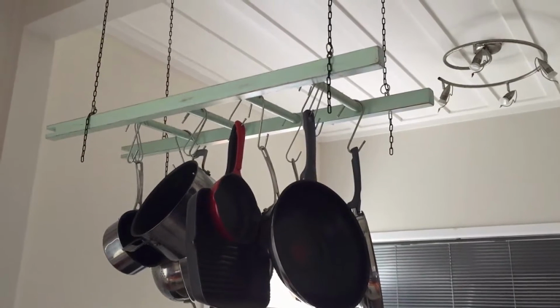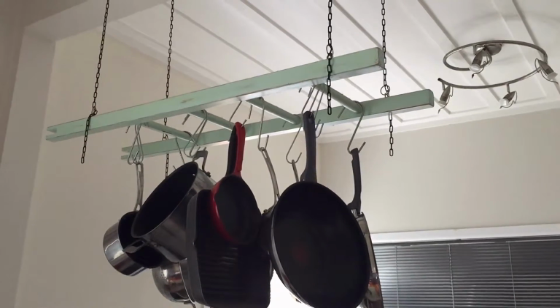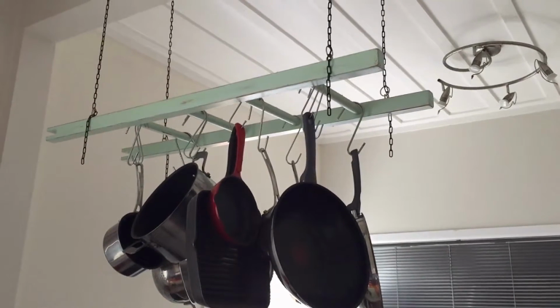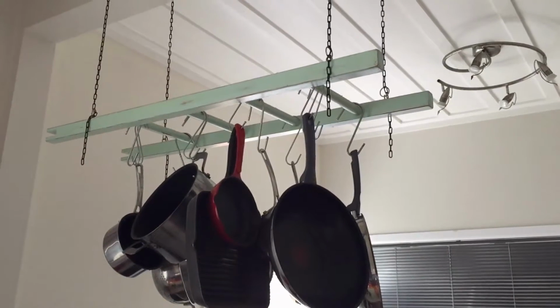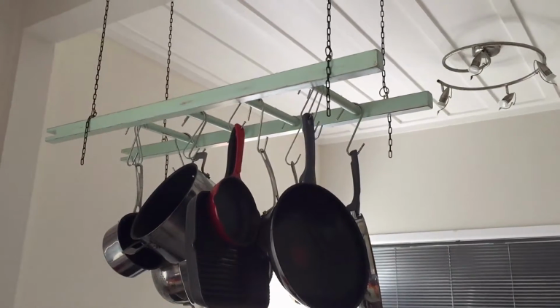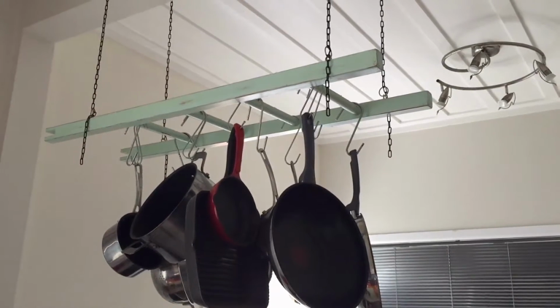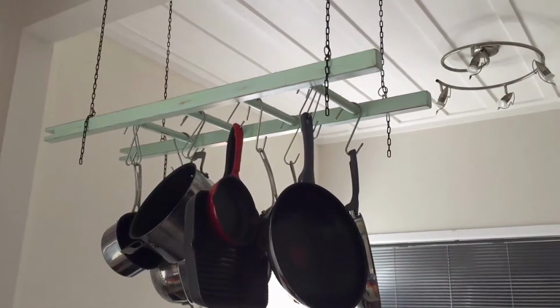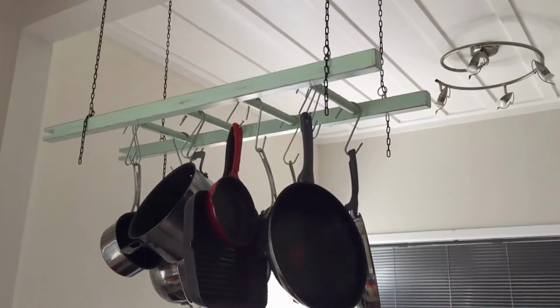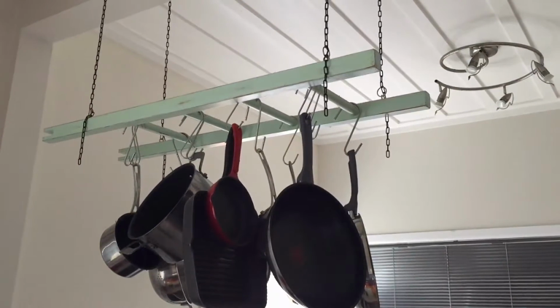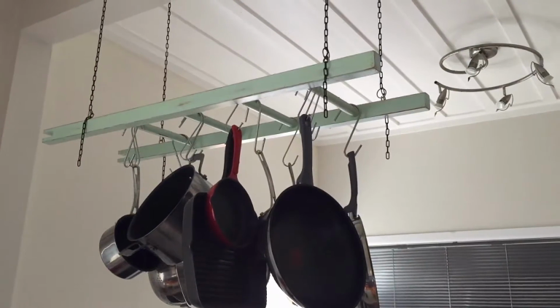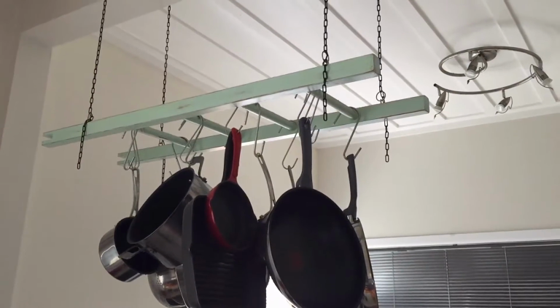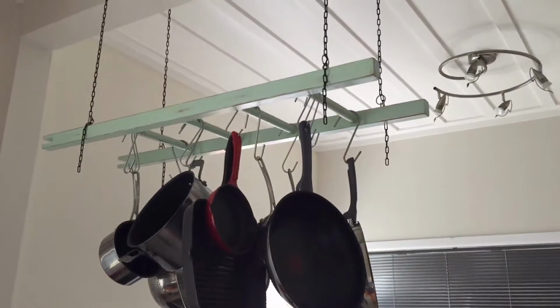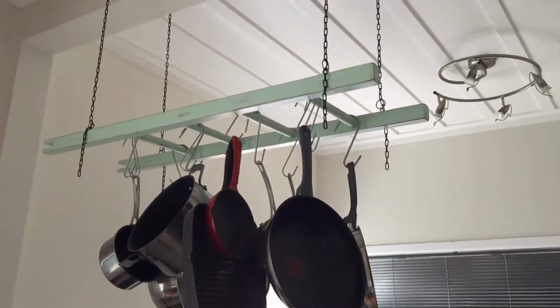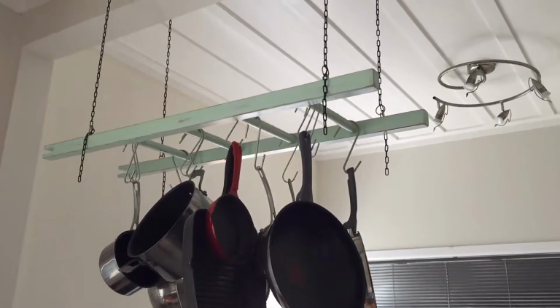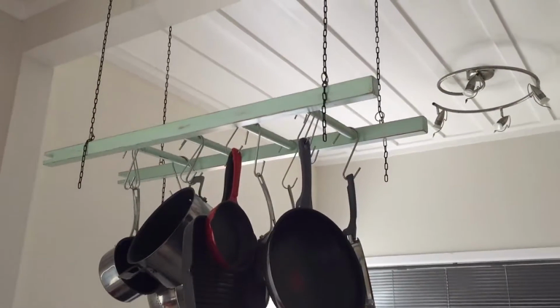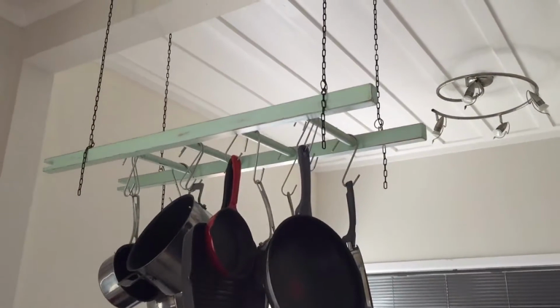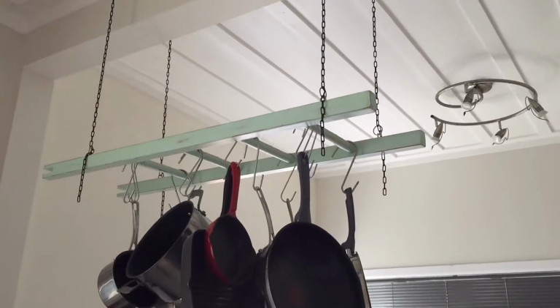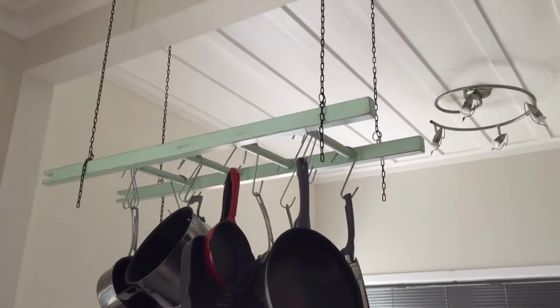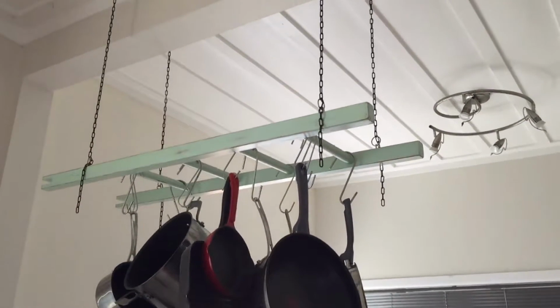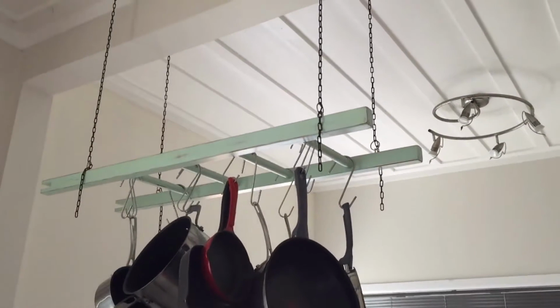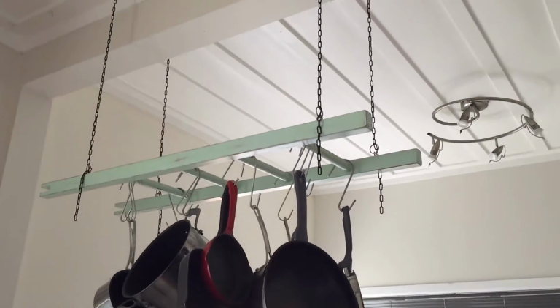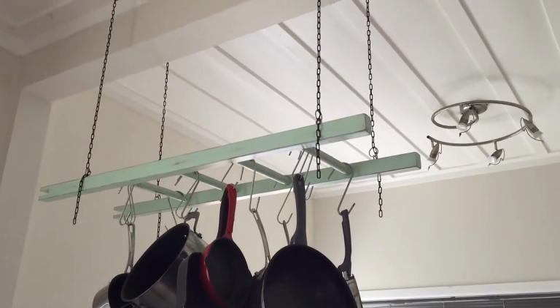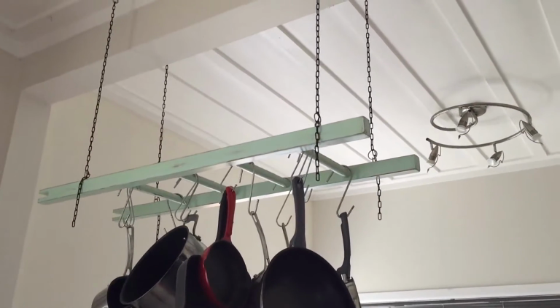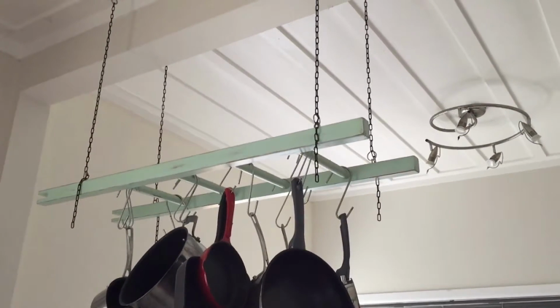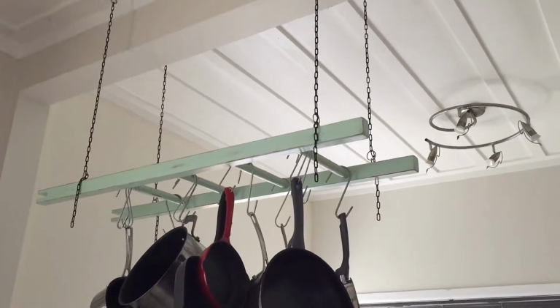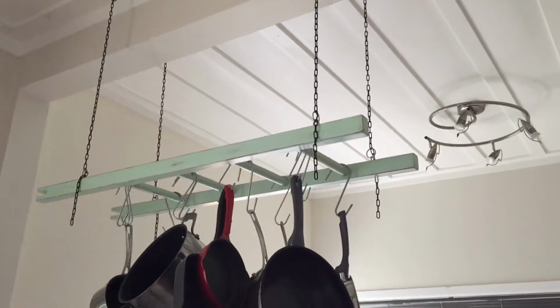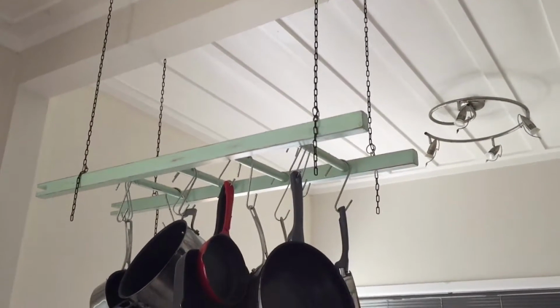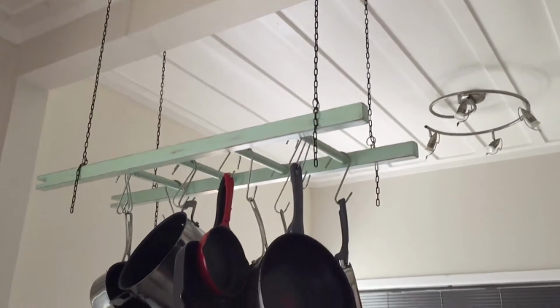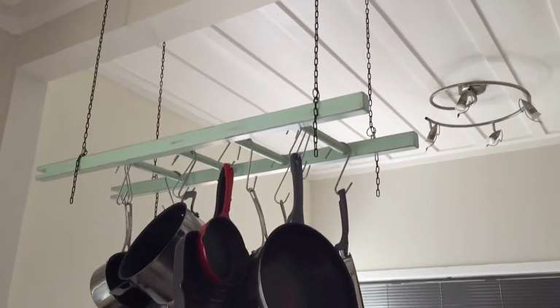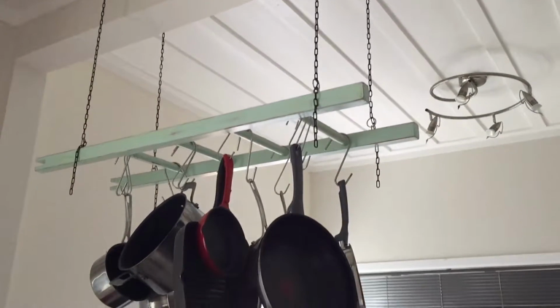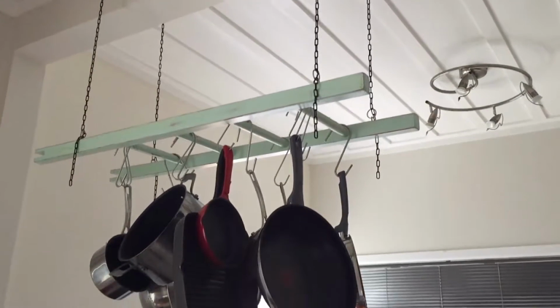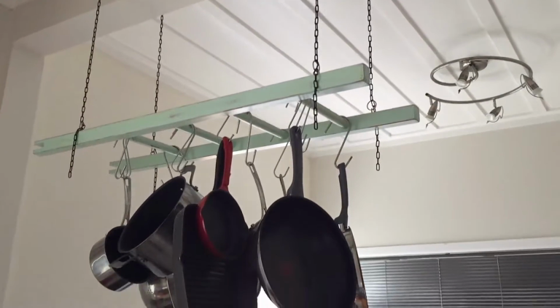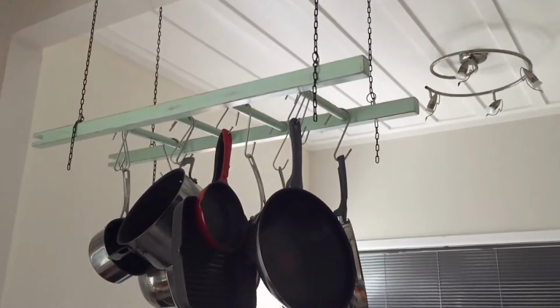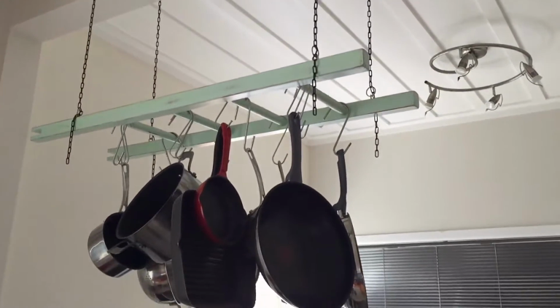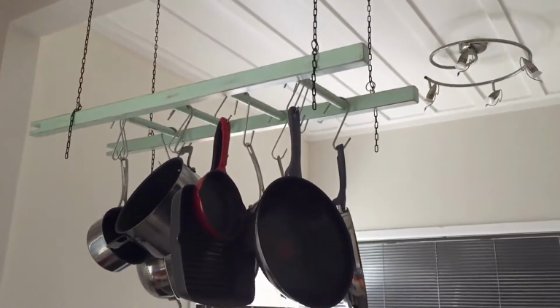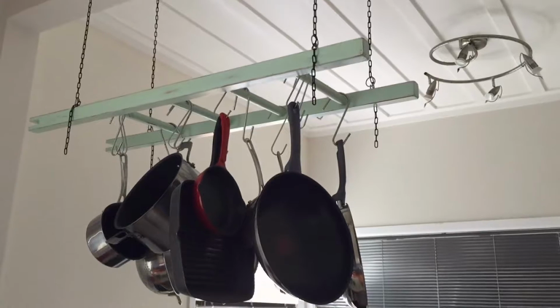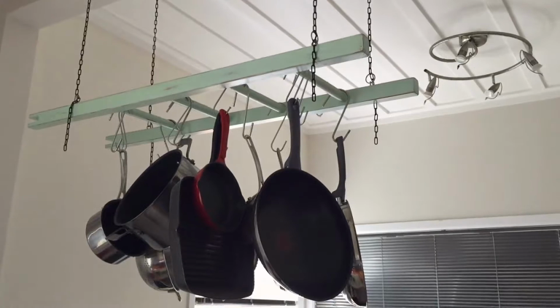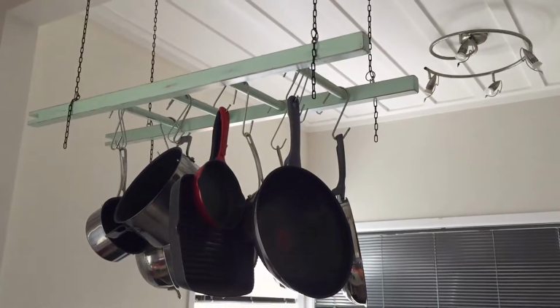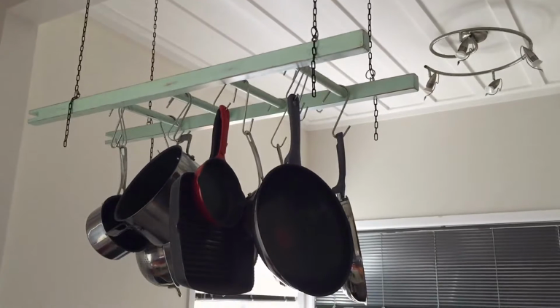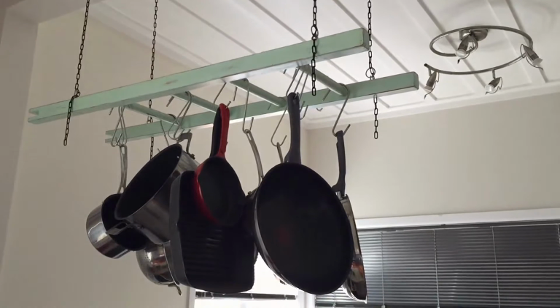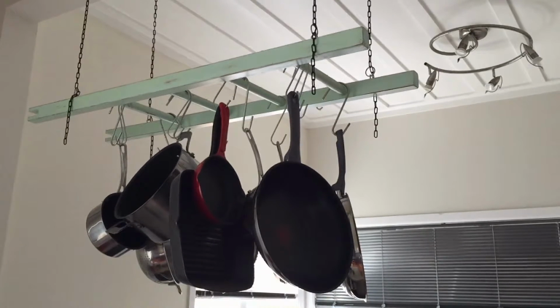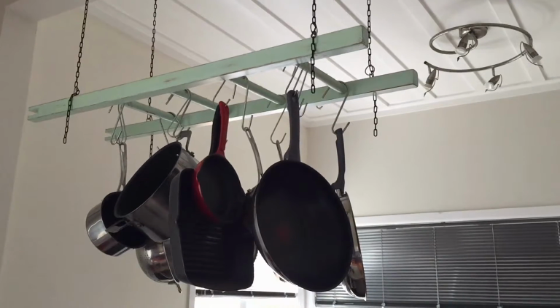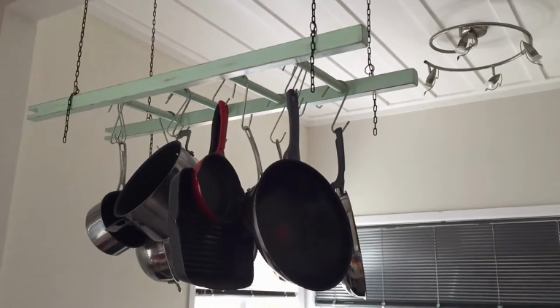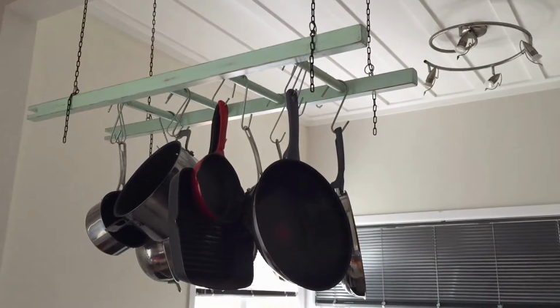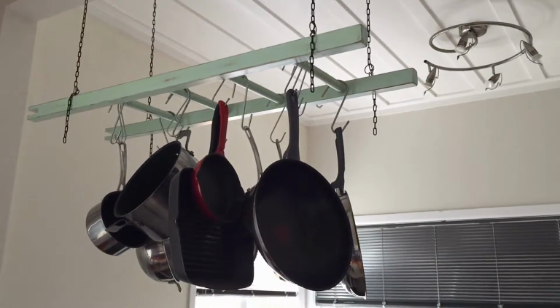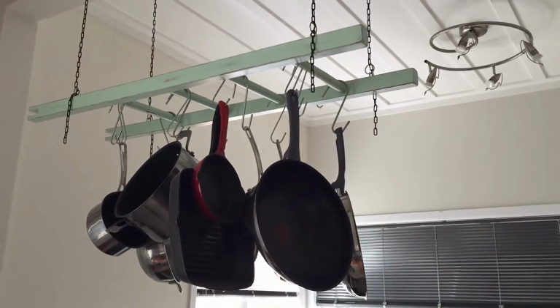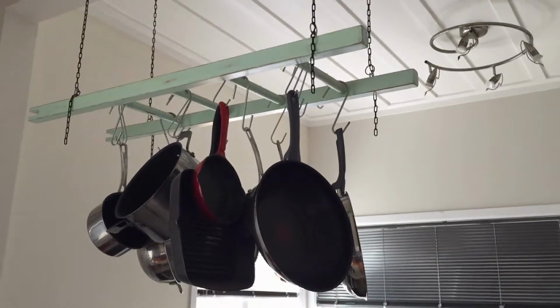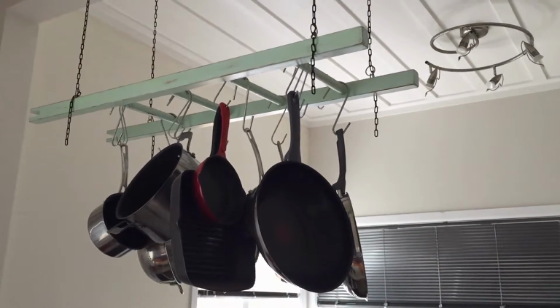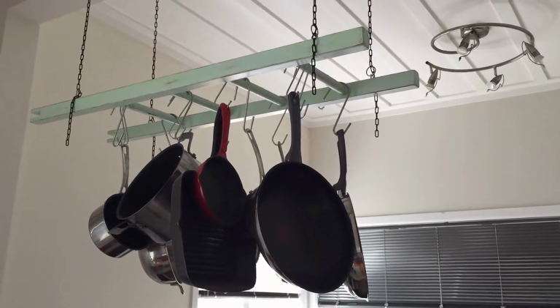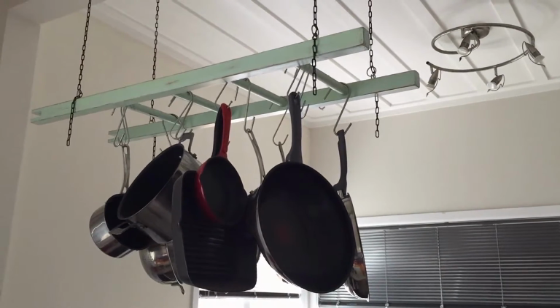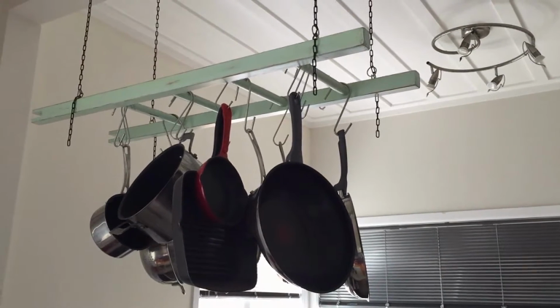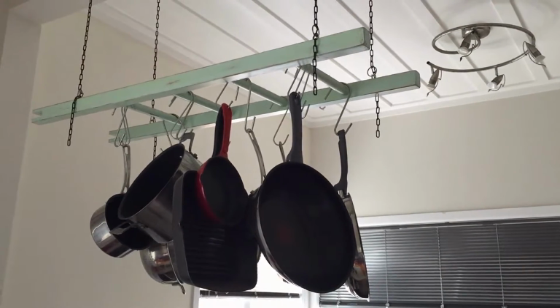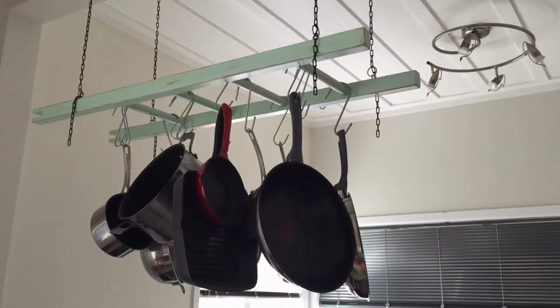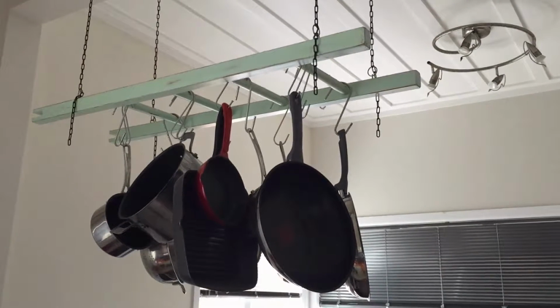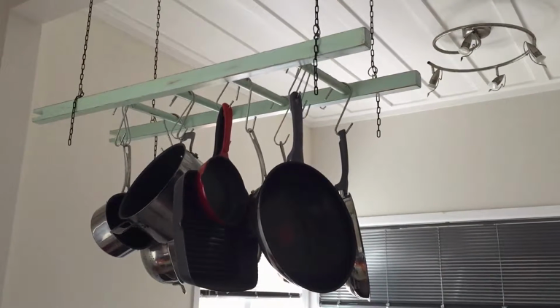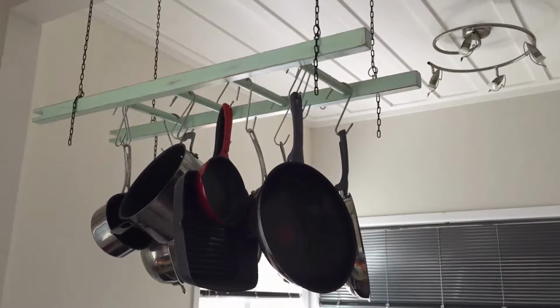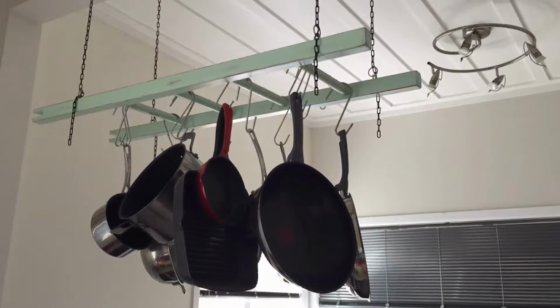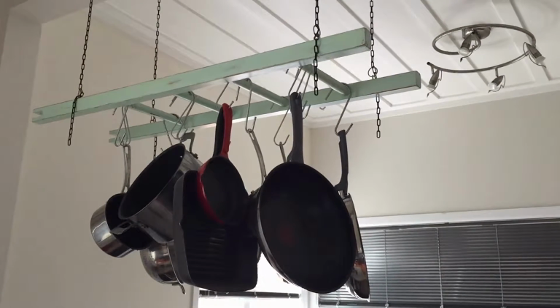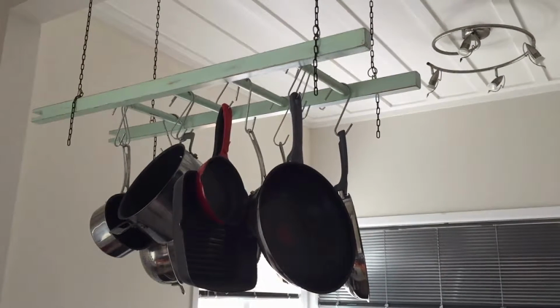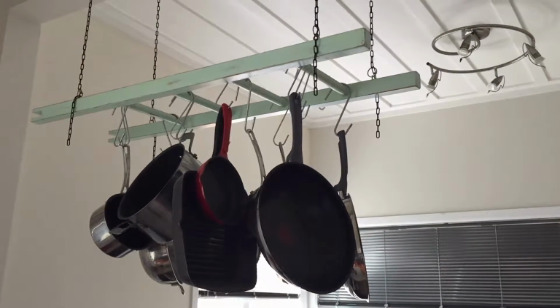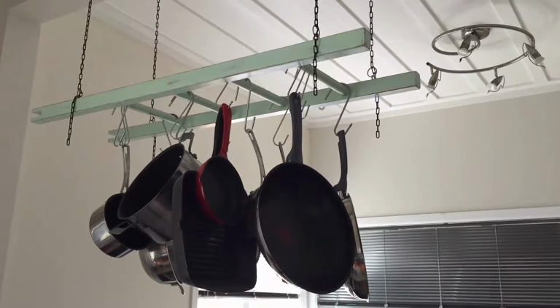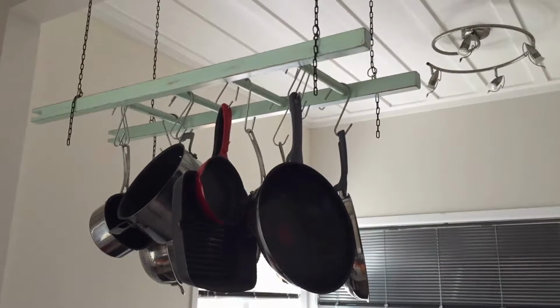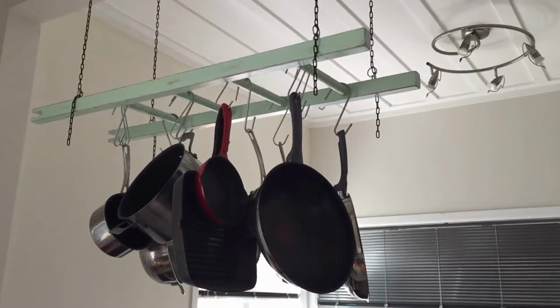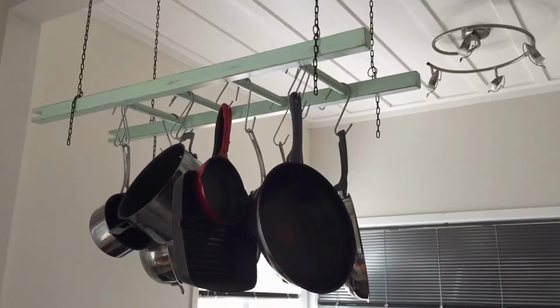This is my DIY saucepan rack. You'll never guess what it's made of. It's an old wooden double bunk ladder.